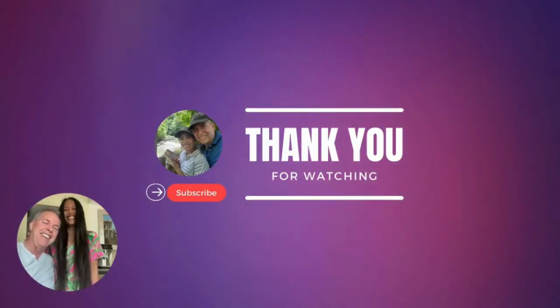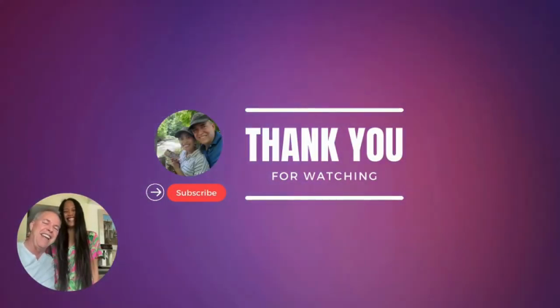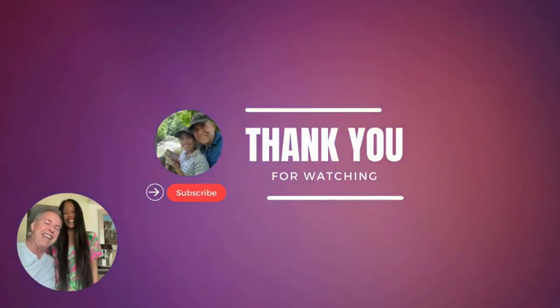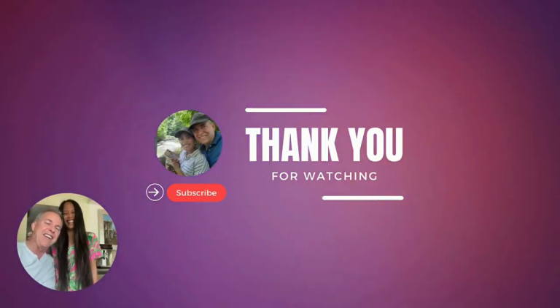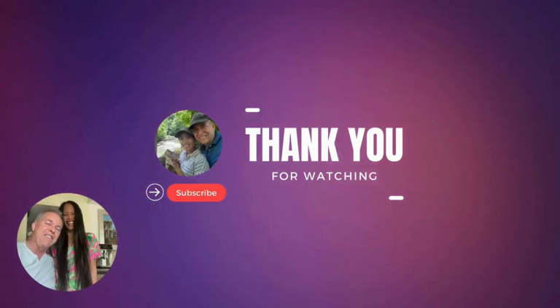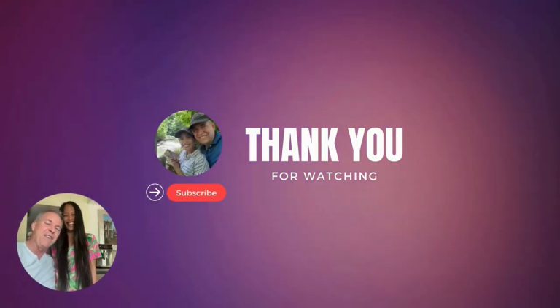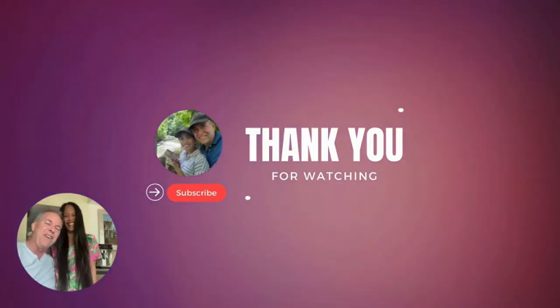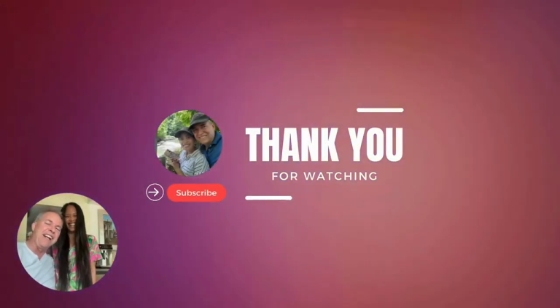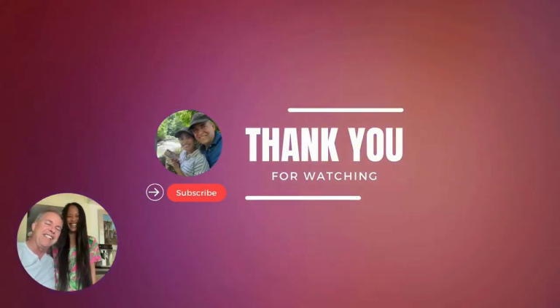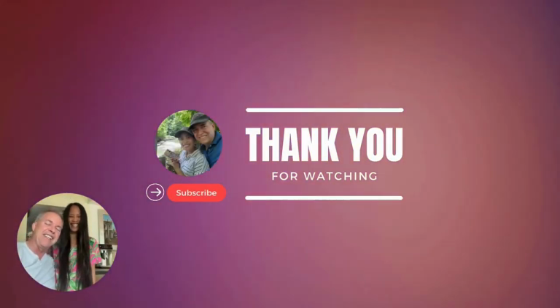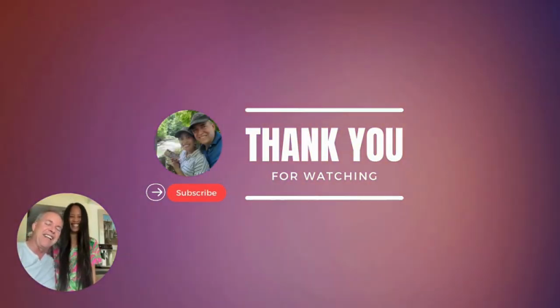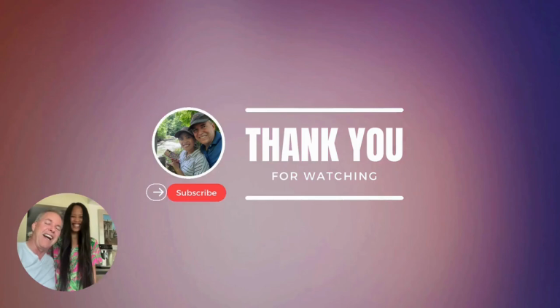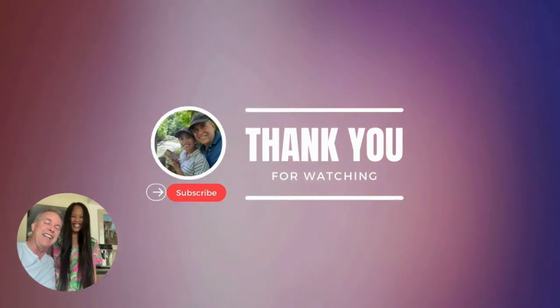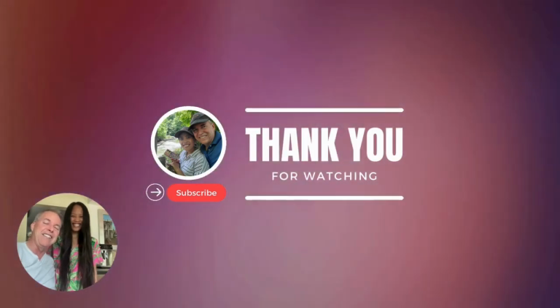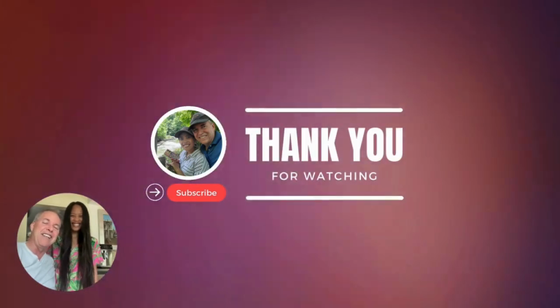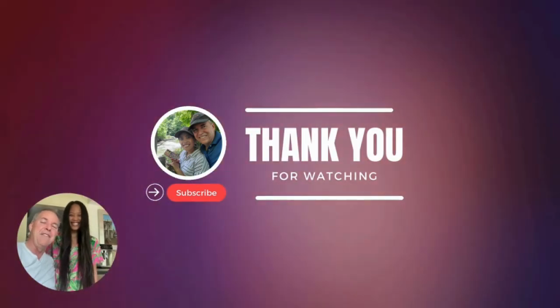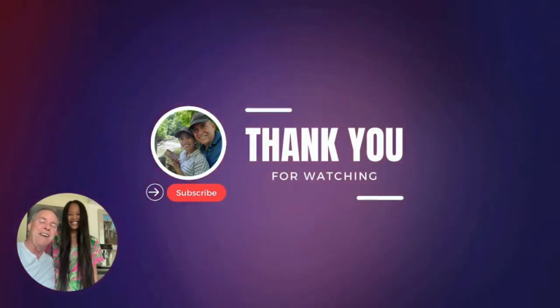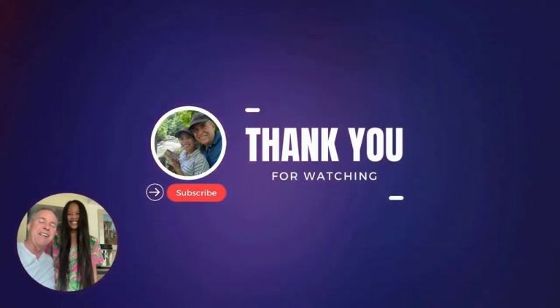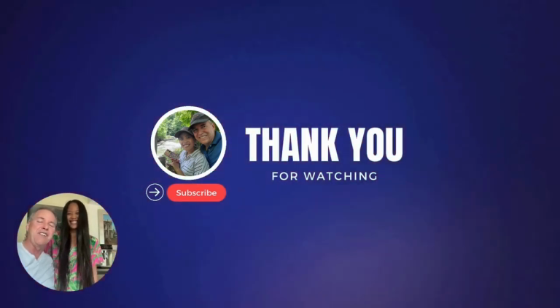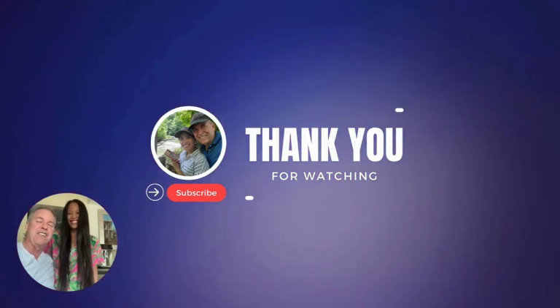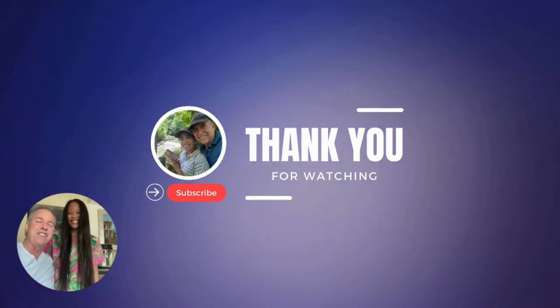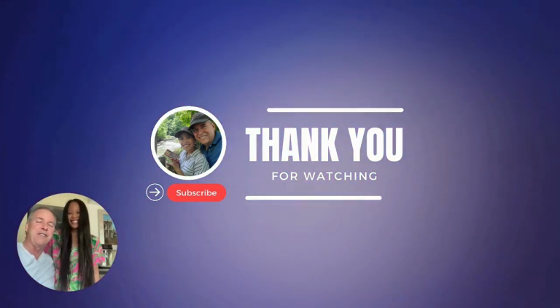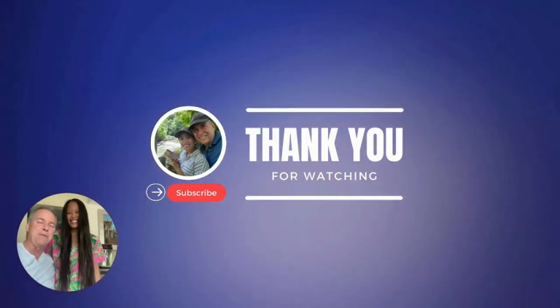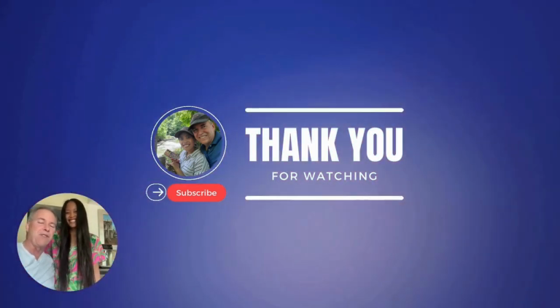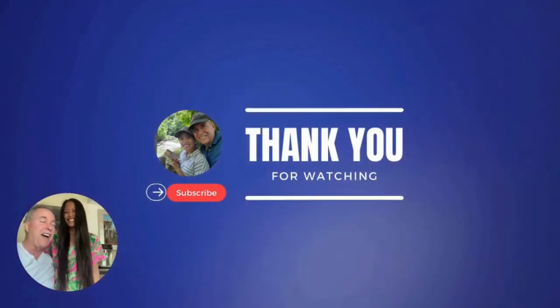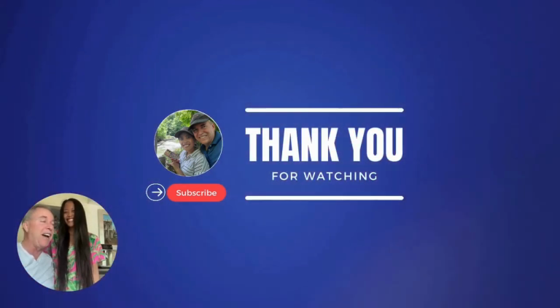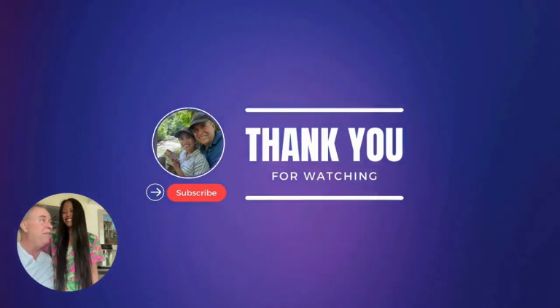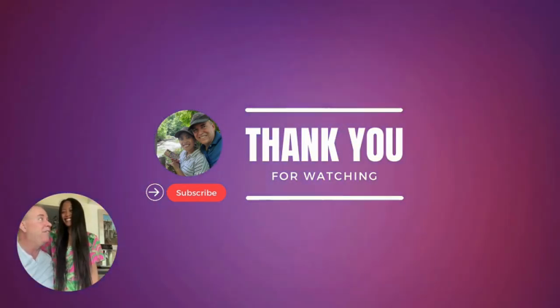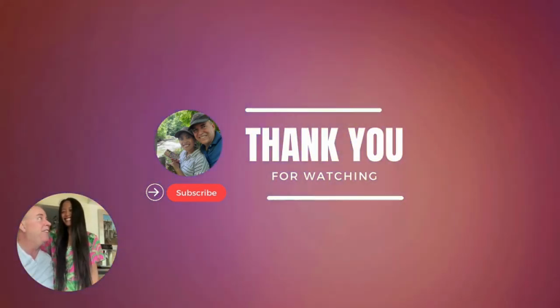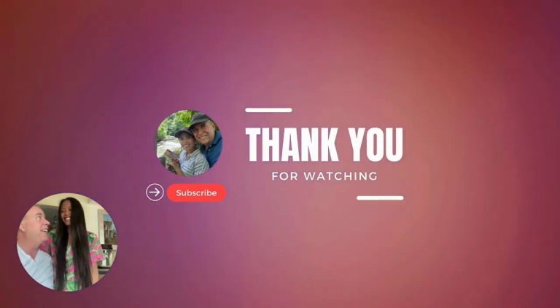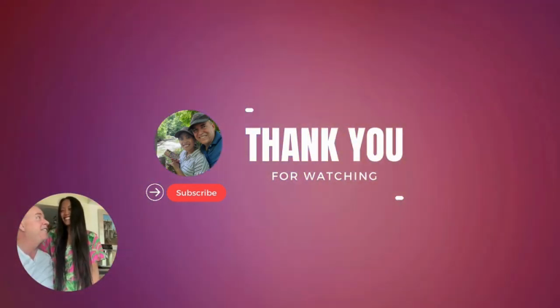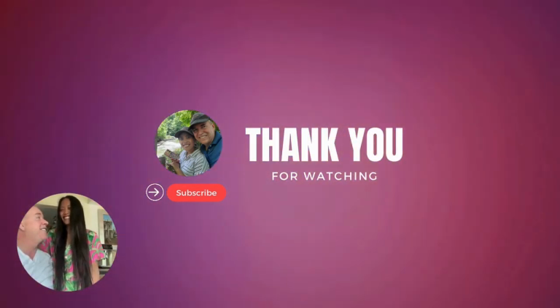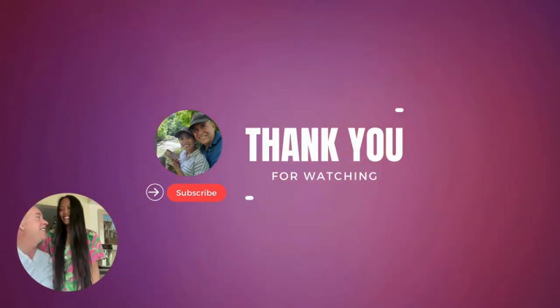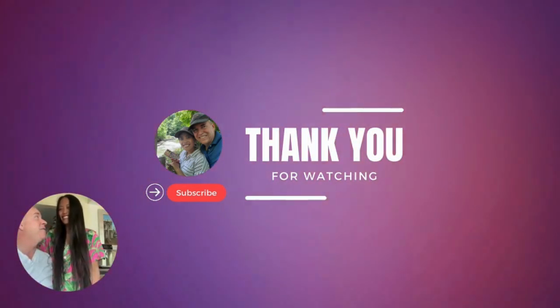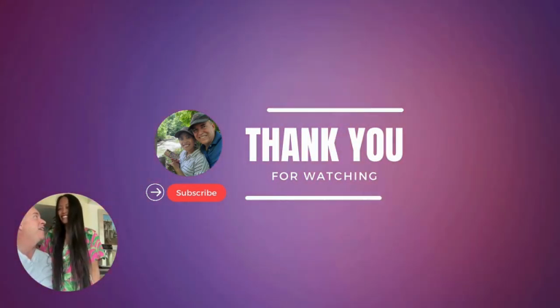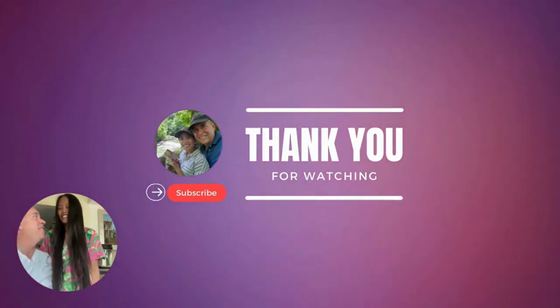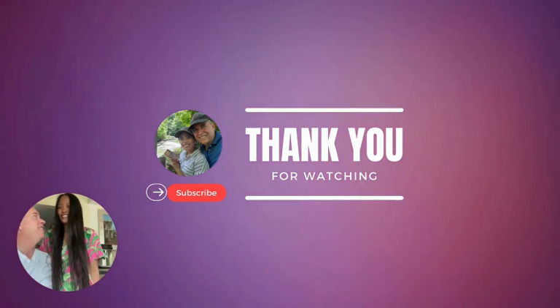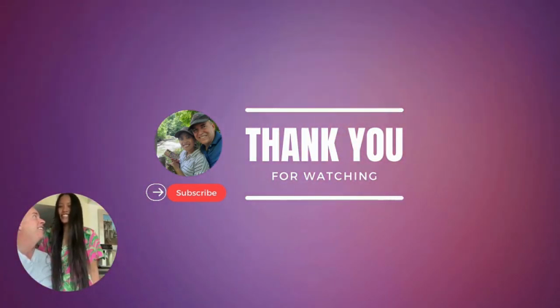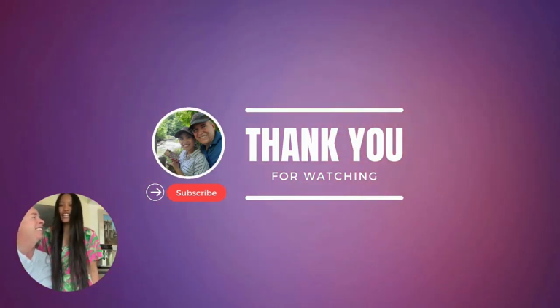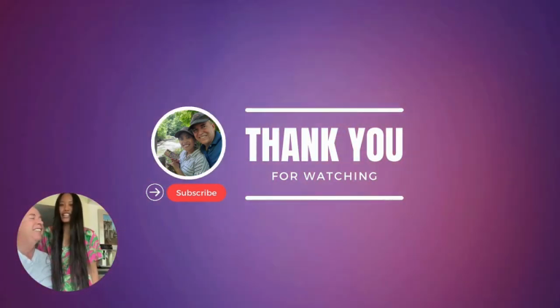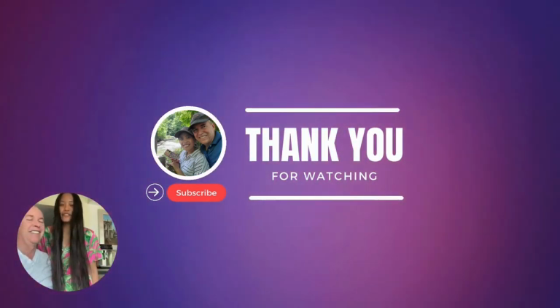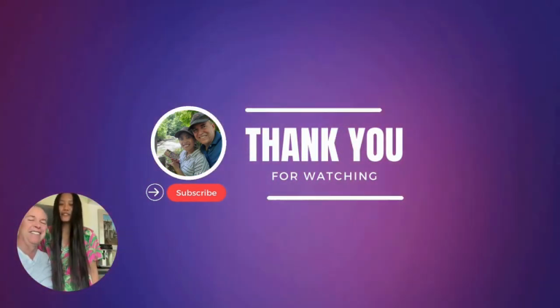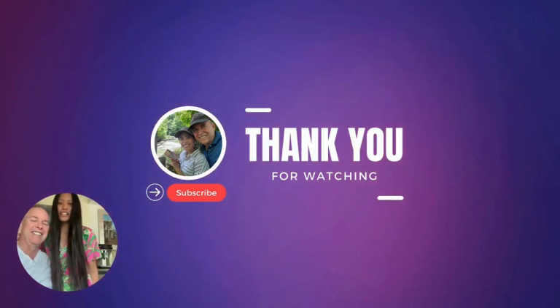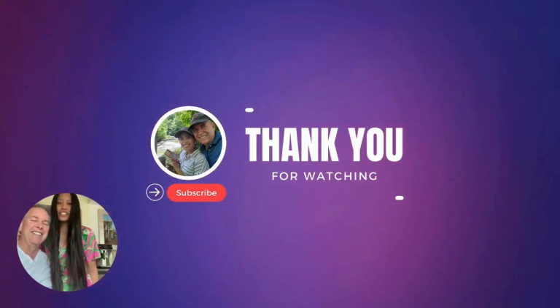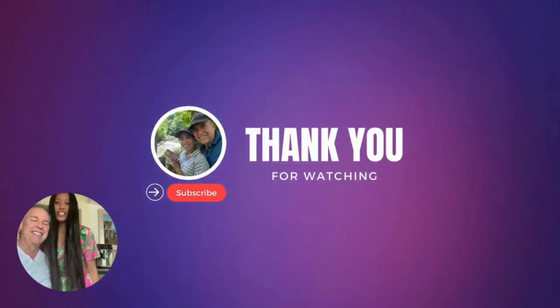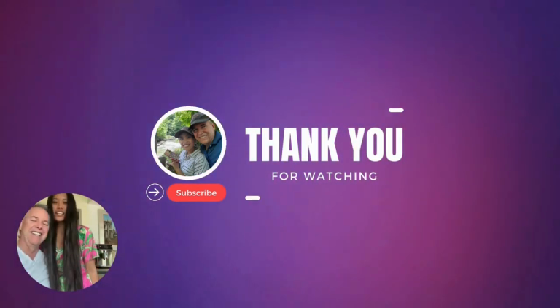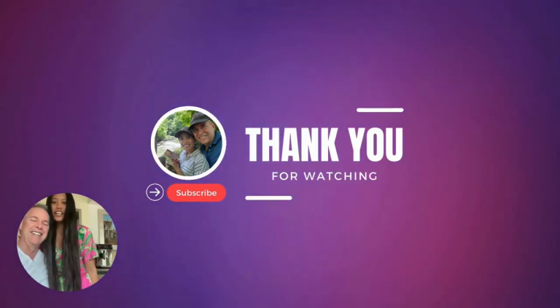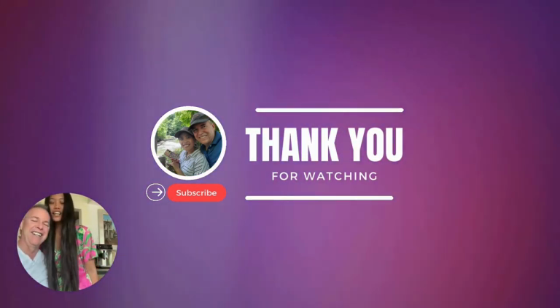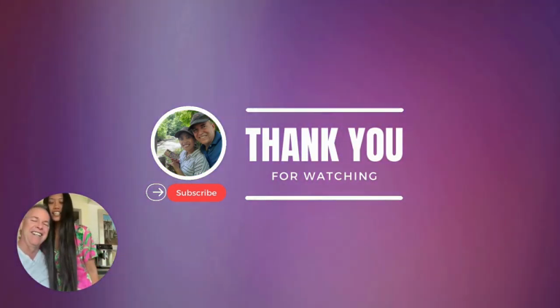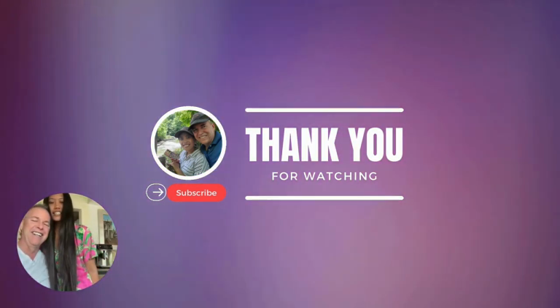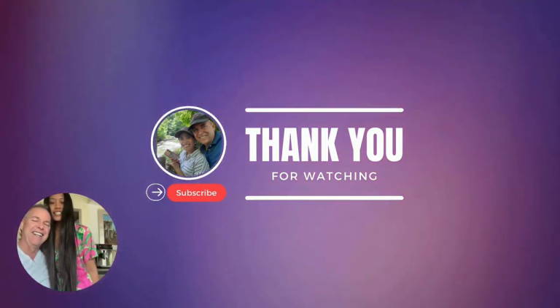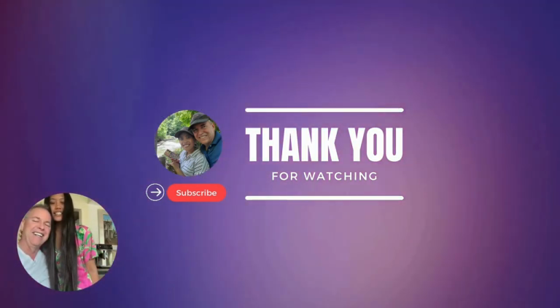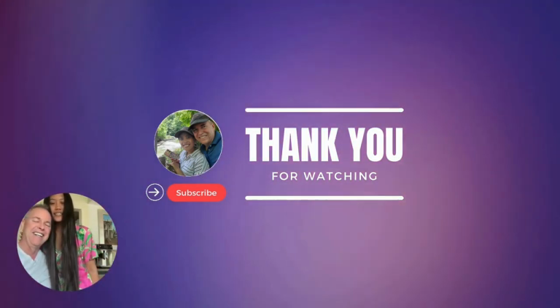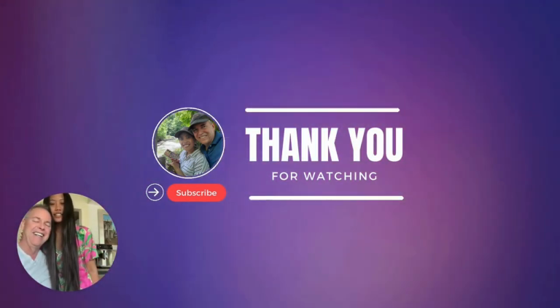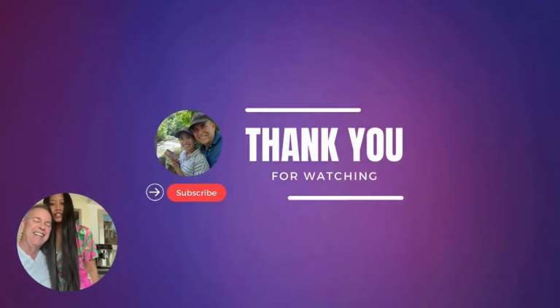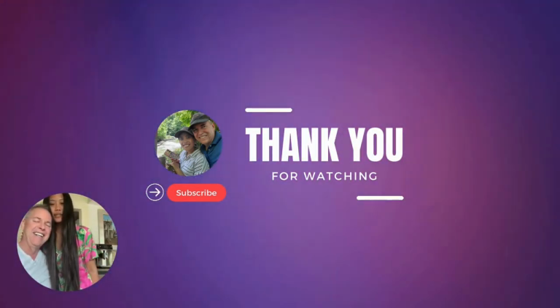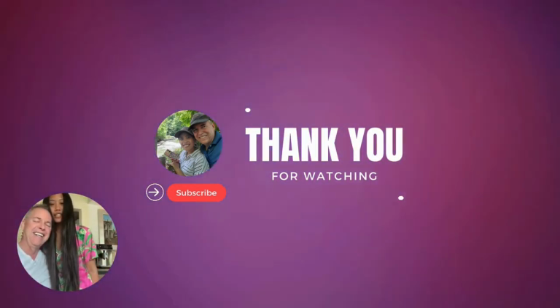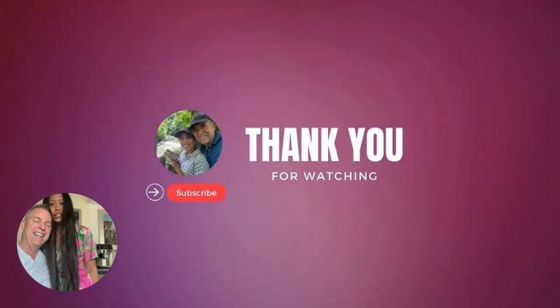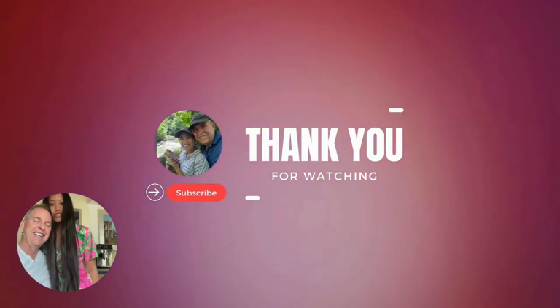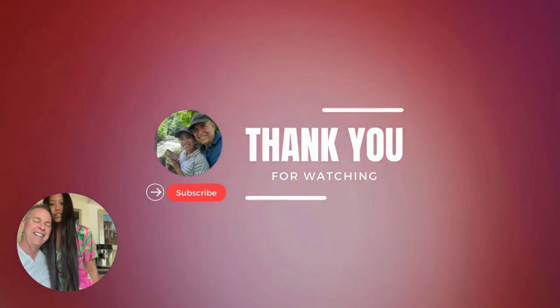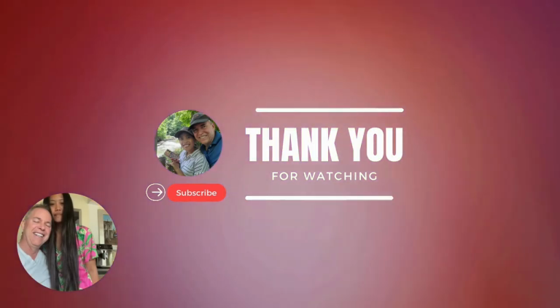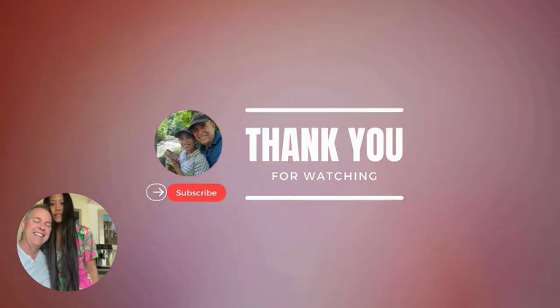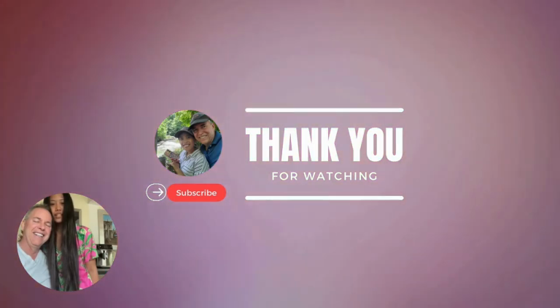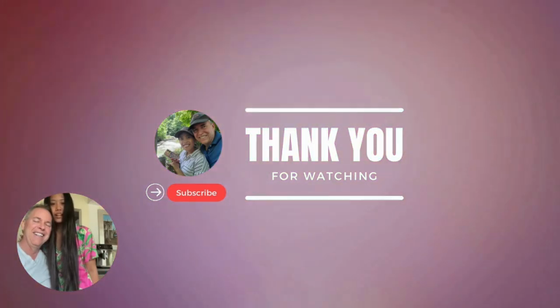Thank you for watching, guys. Make sure to subscribe. Thank you for watching, guys. Don't forget to subscribe.